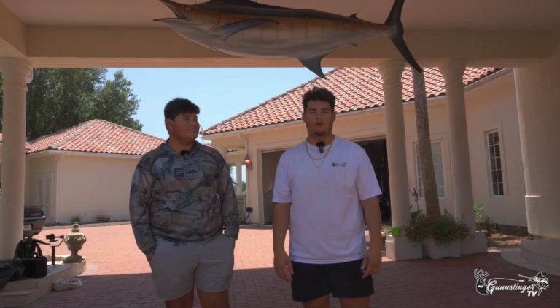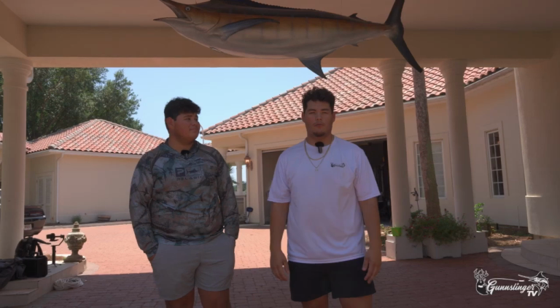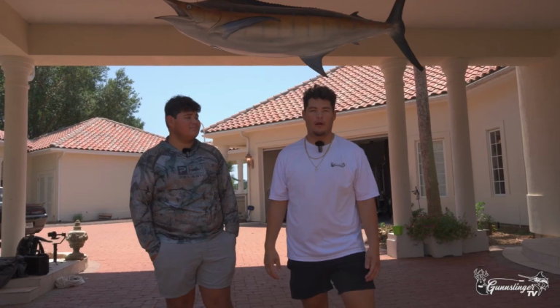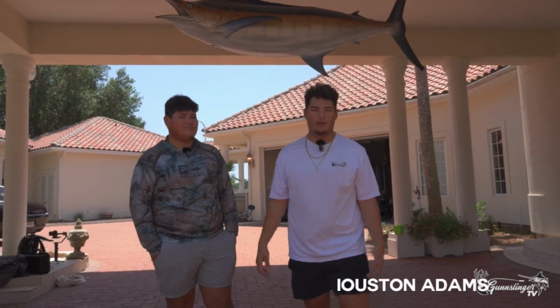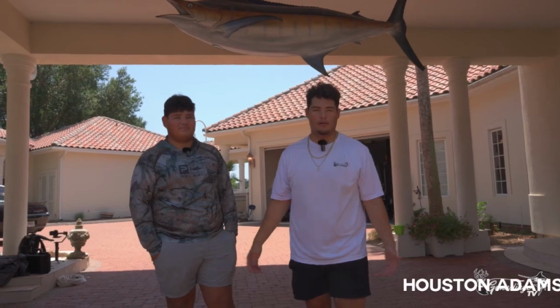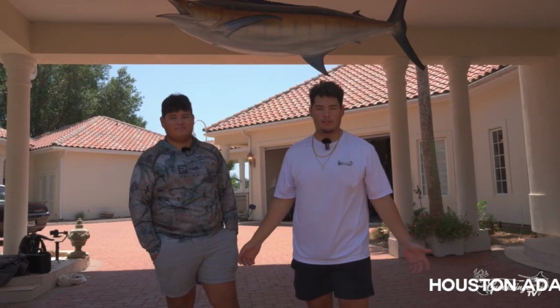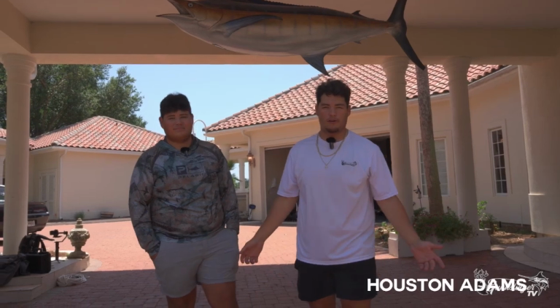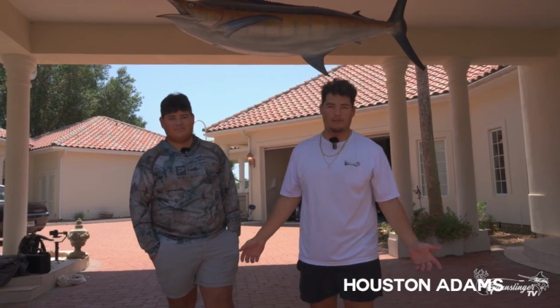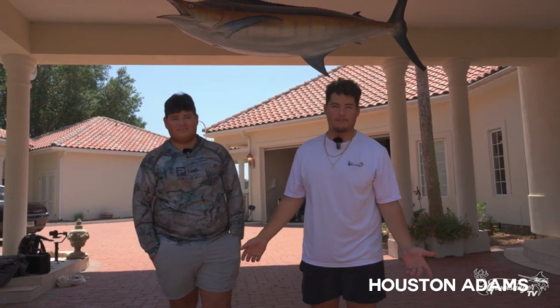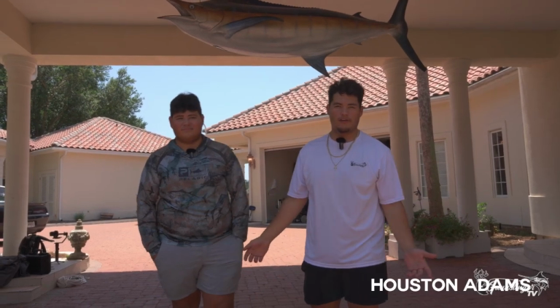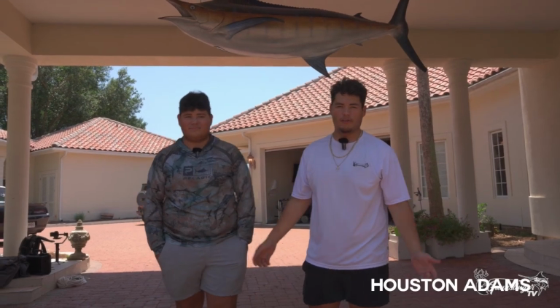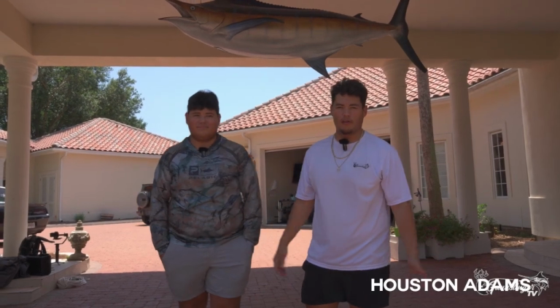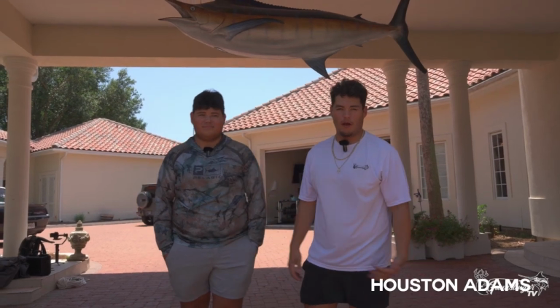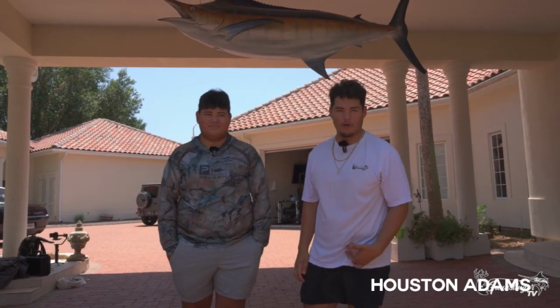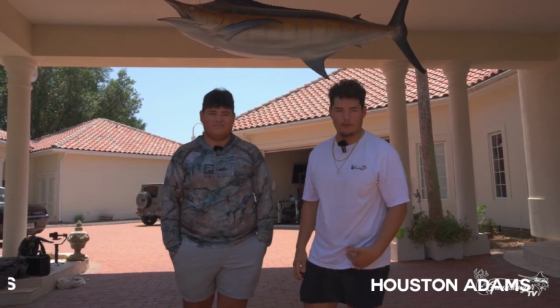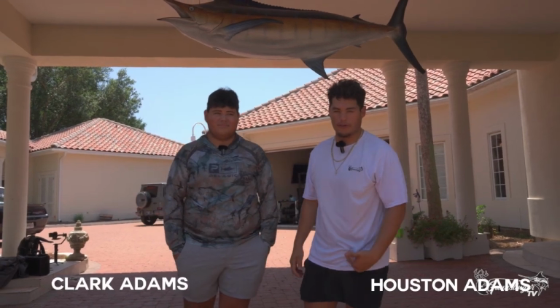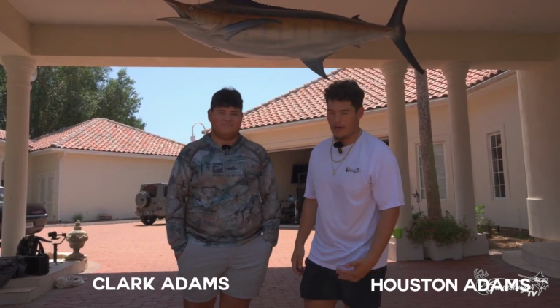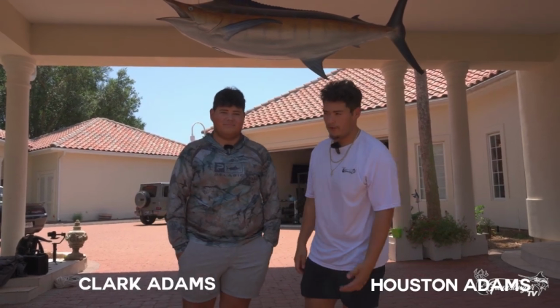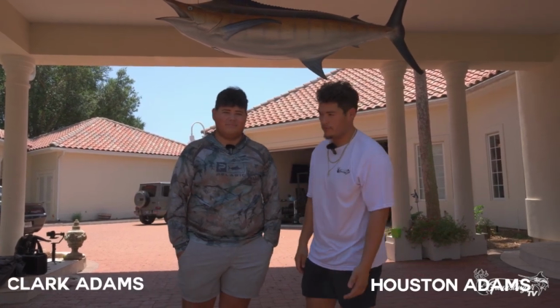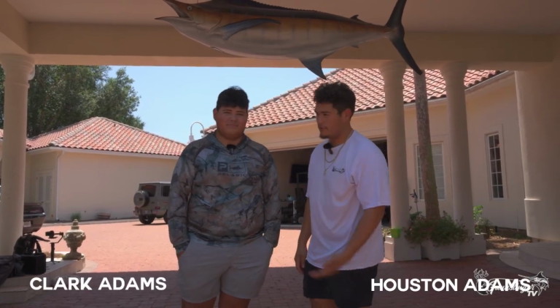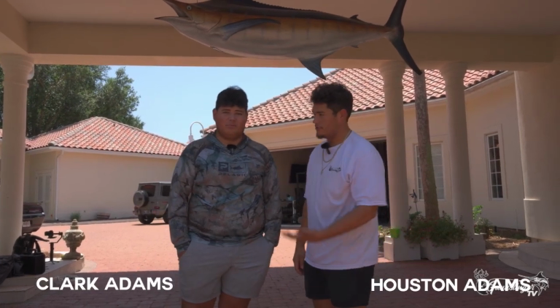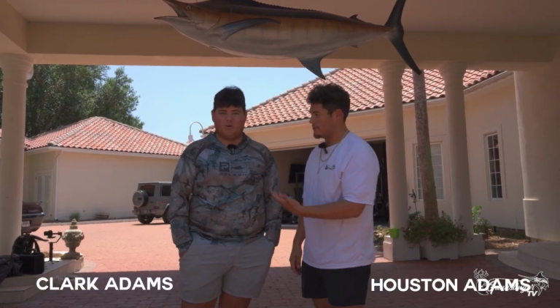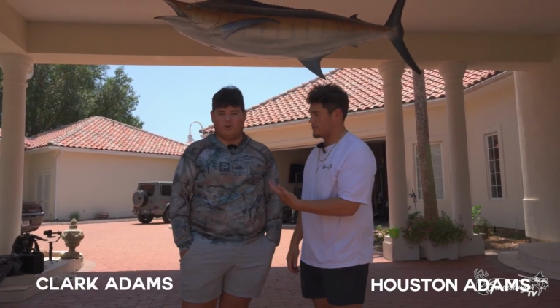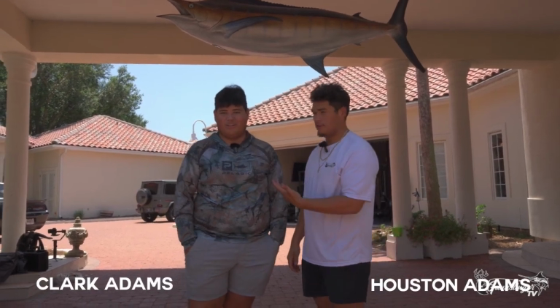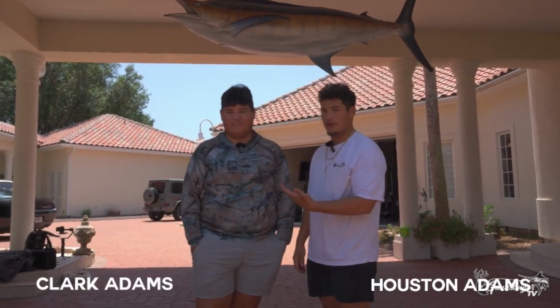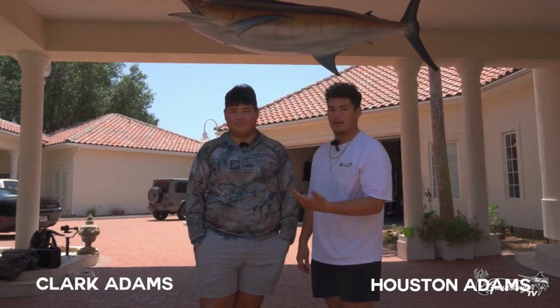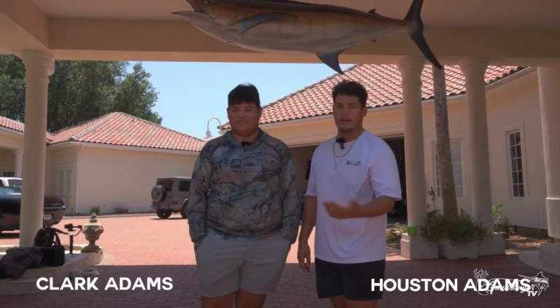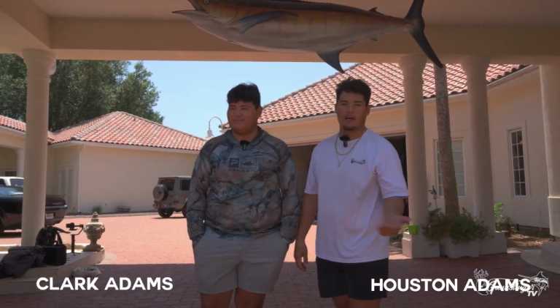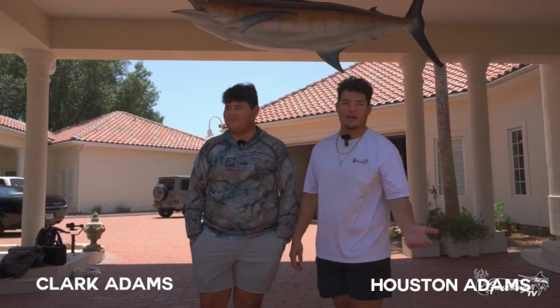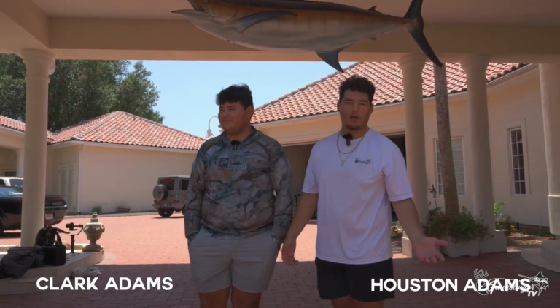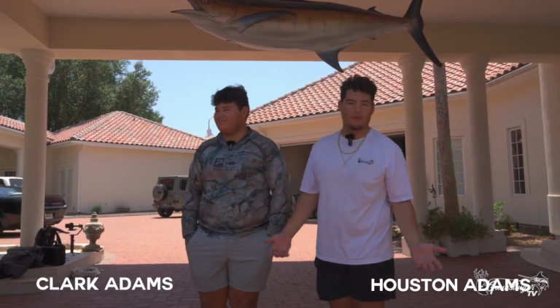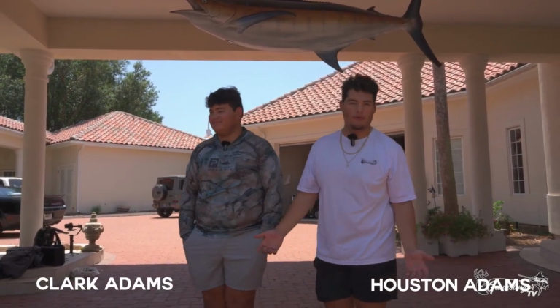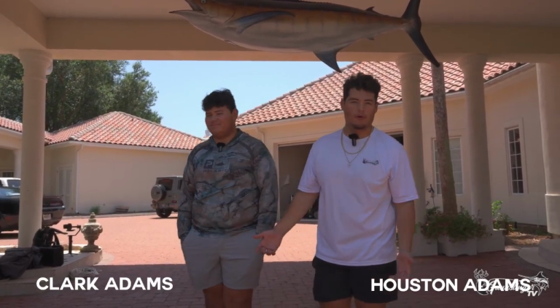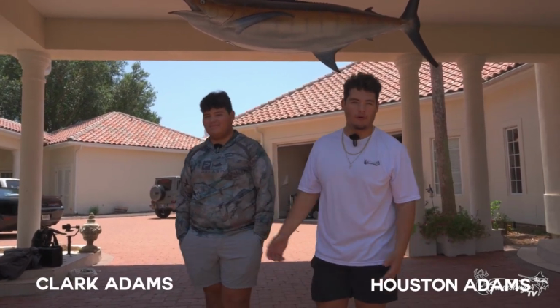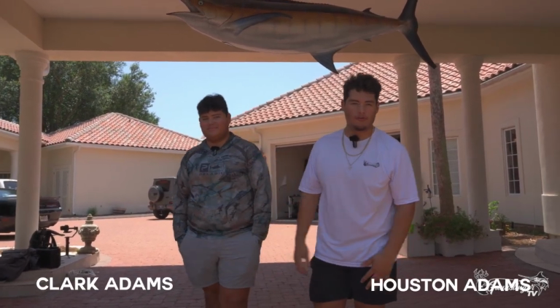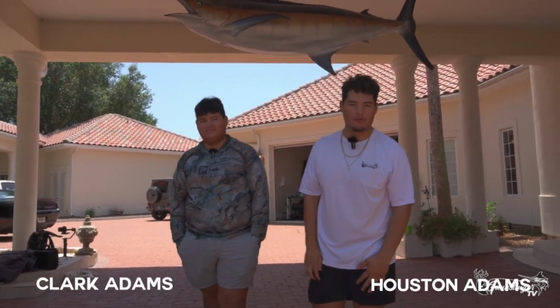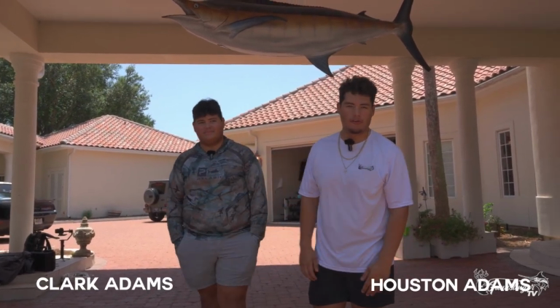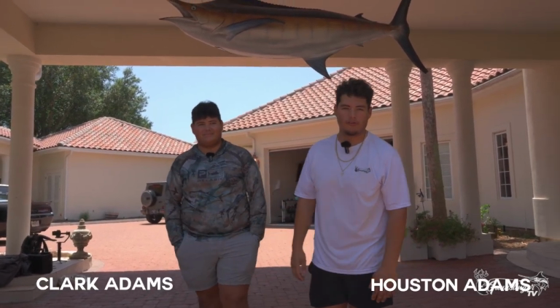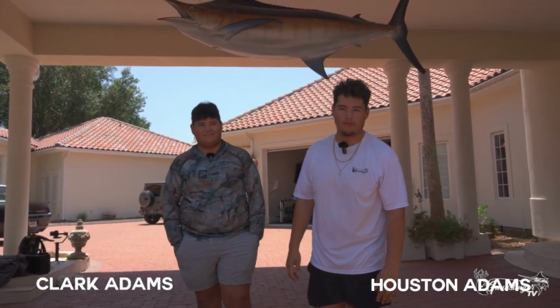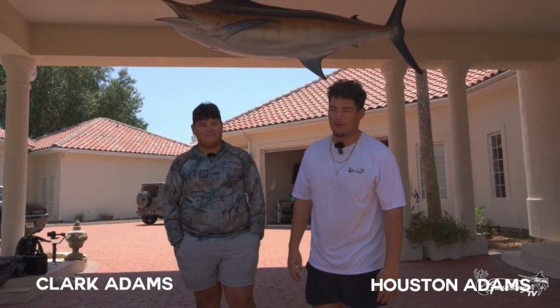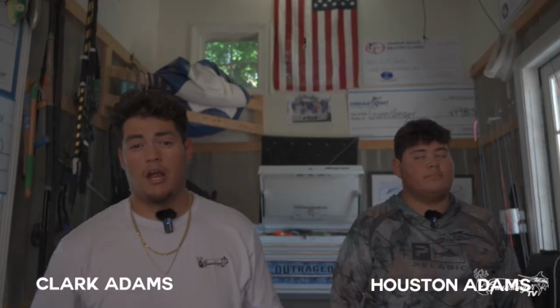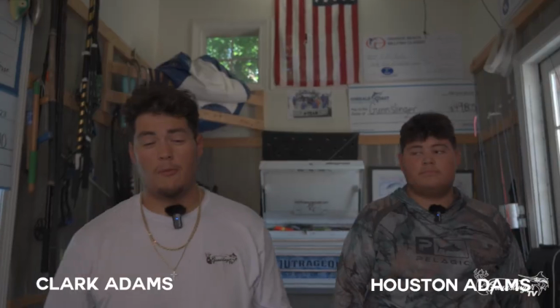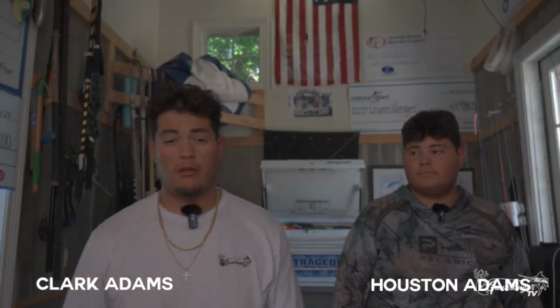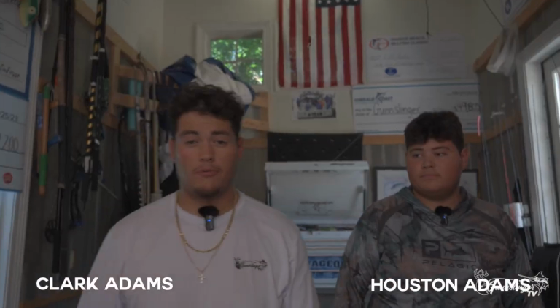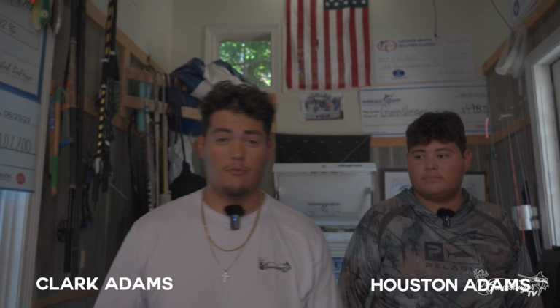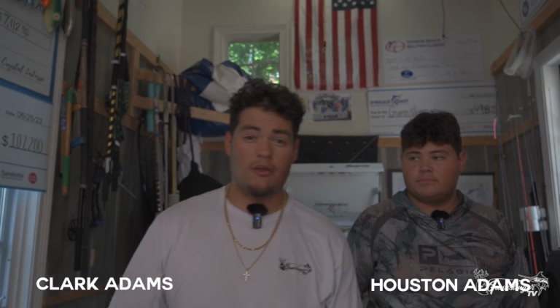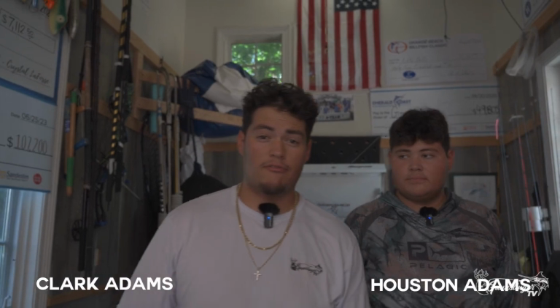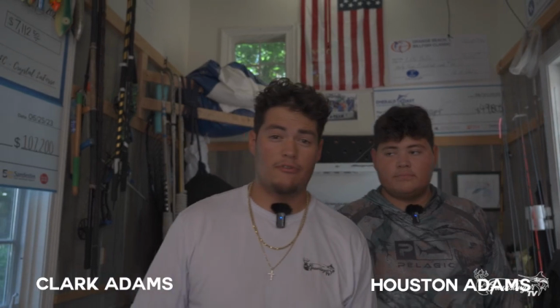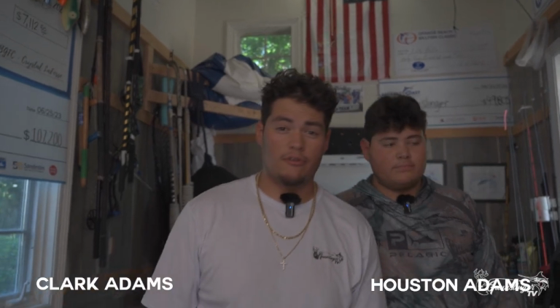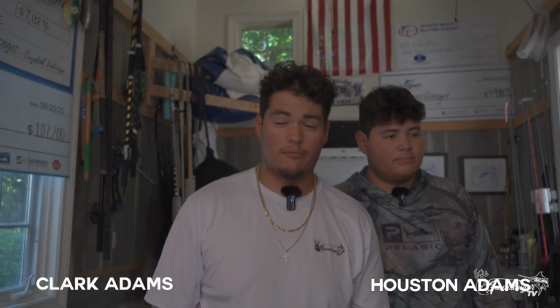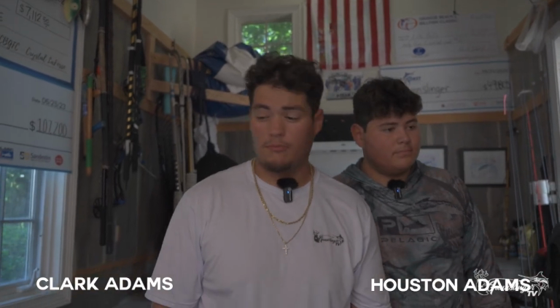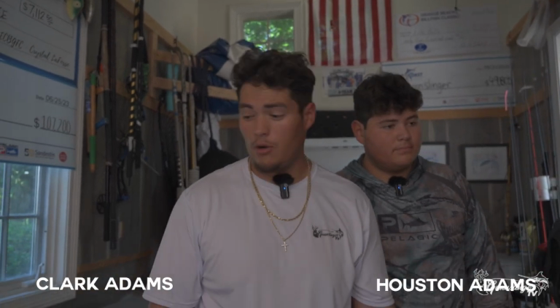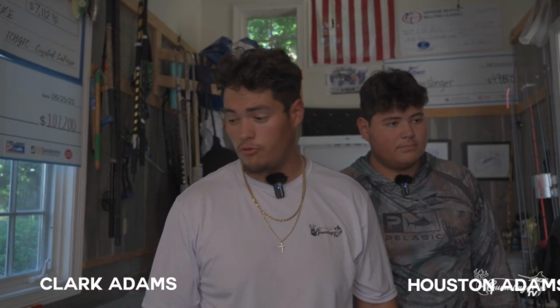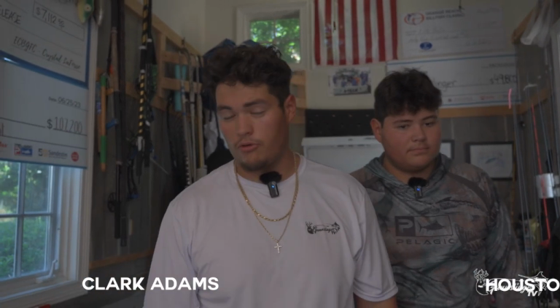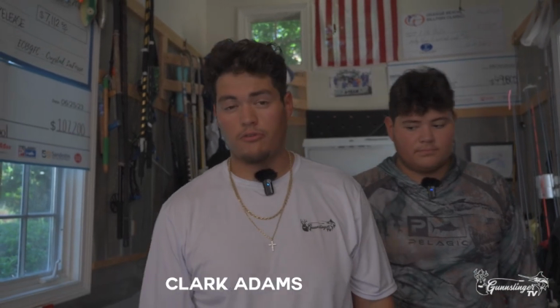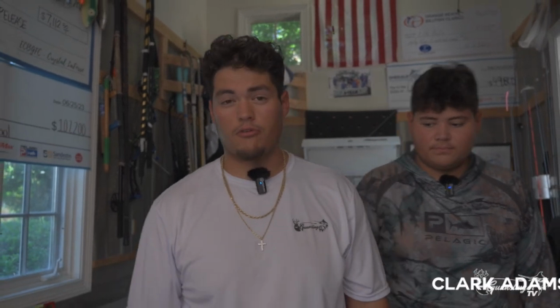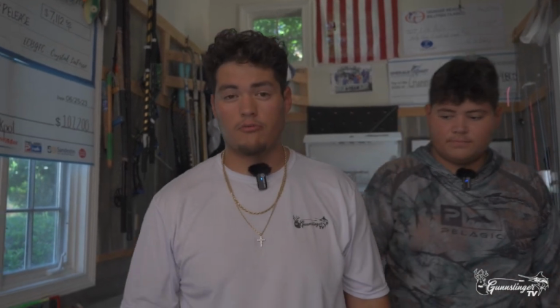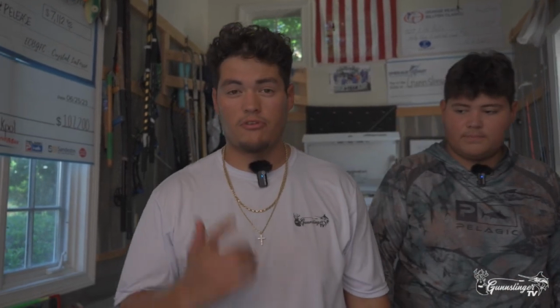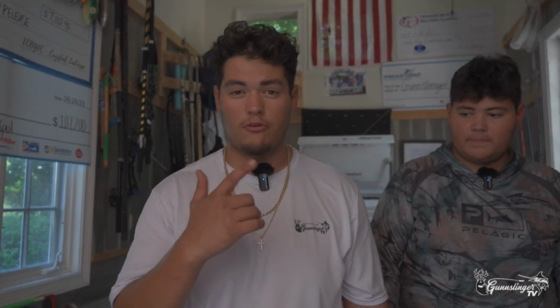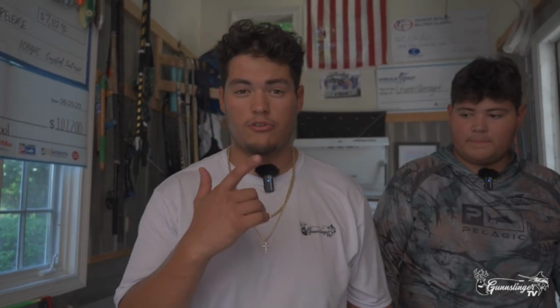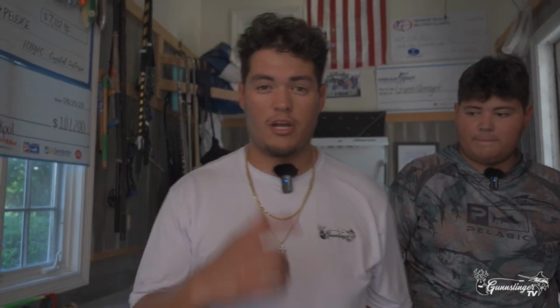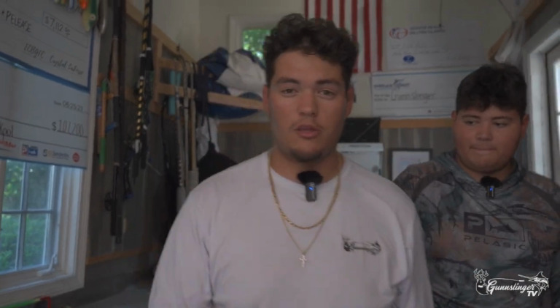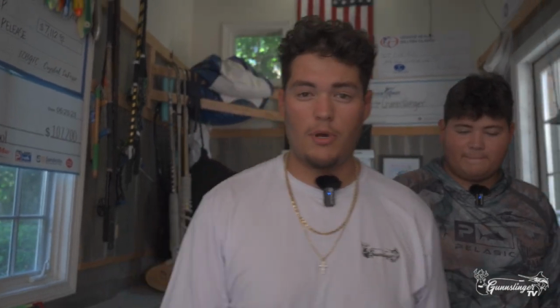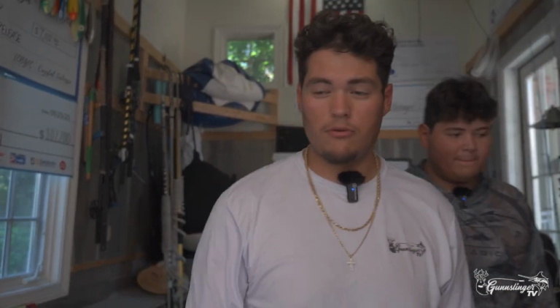Welcome back to Gunslinger TV. I'm Houston Adams. I'm Clark Adams. Y'all have been requesting this. Everybody's been waiting for the boat tour, so let's go check out the boat.